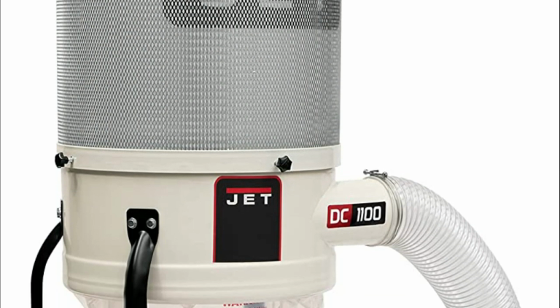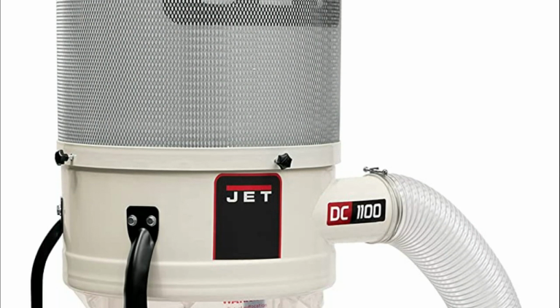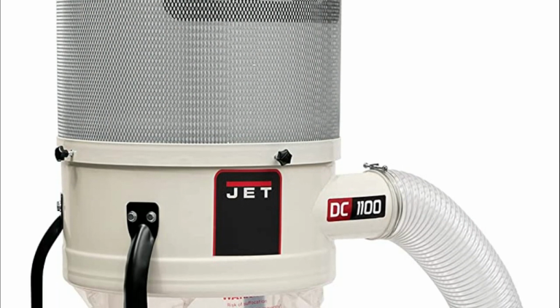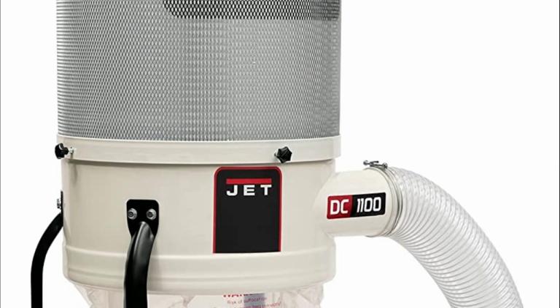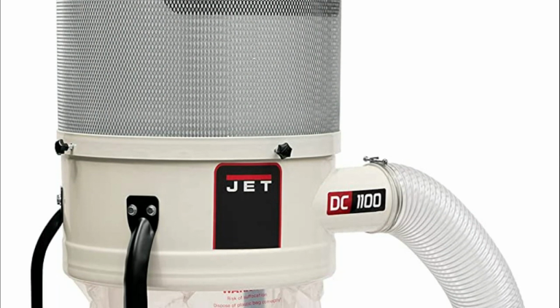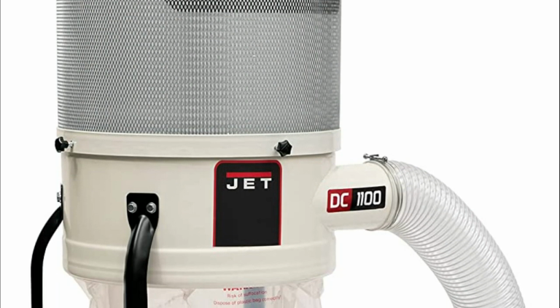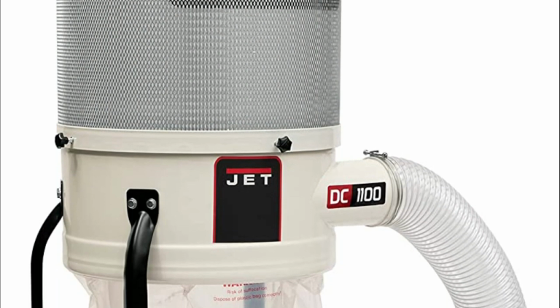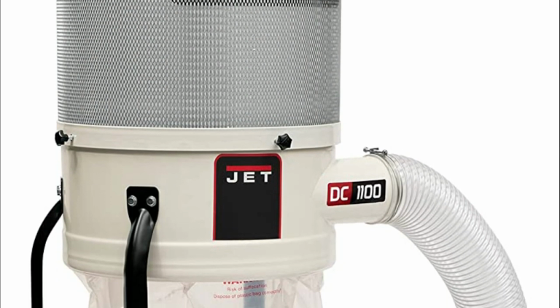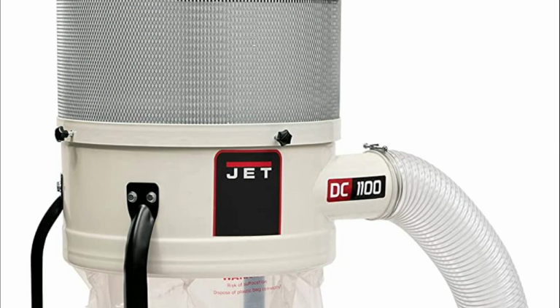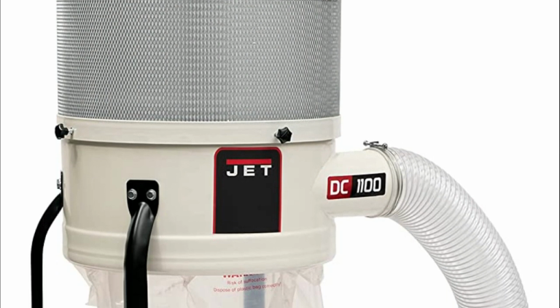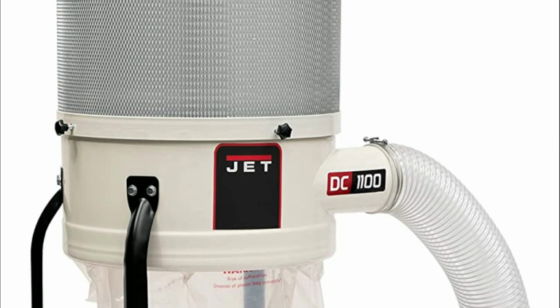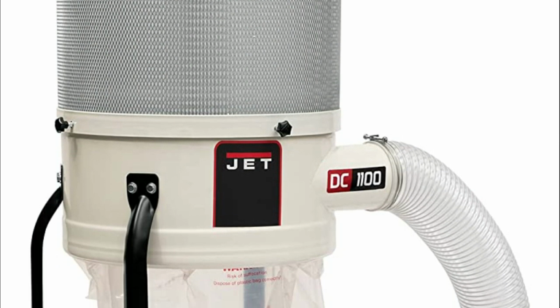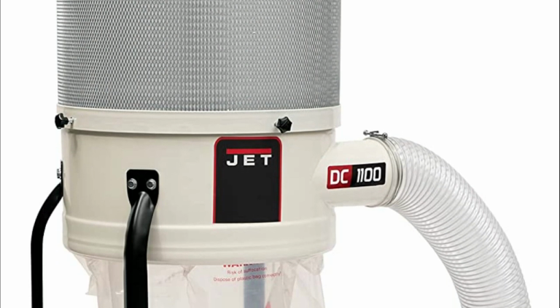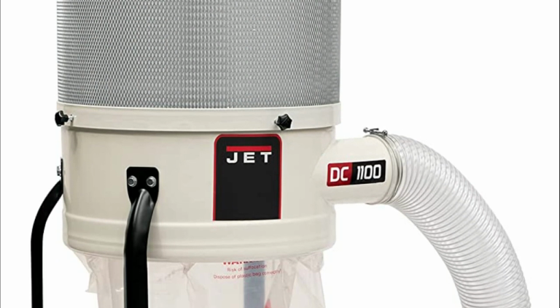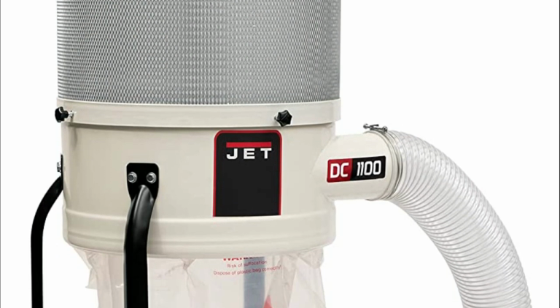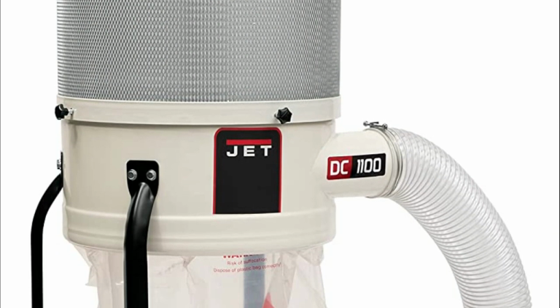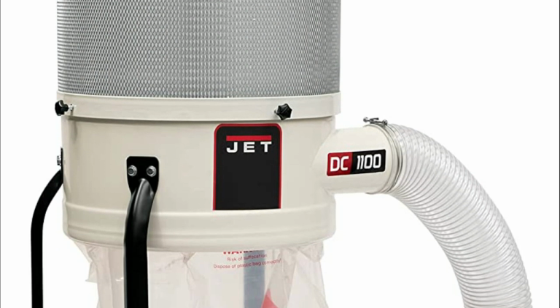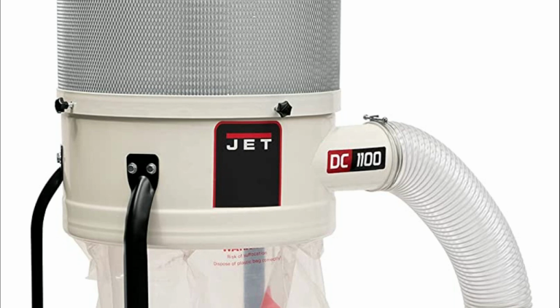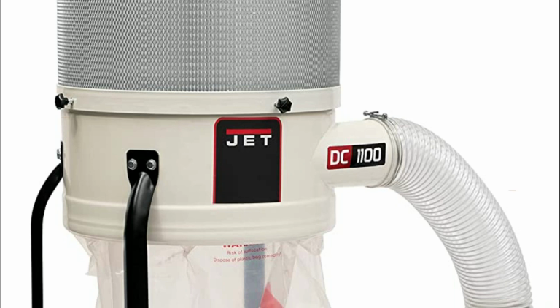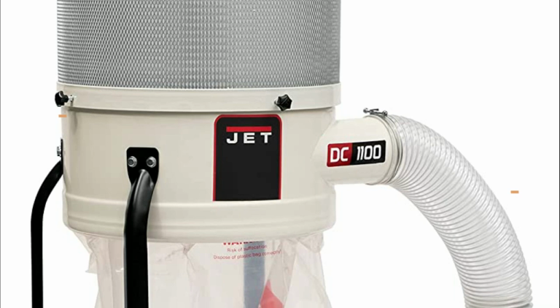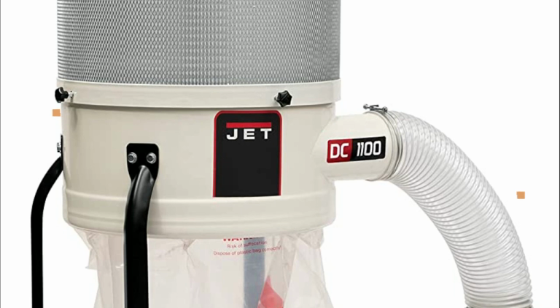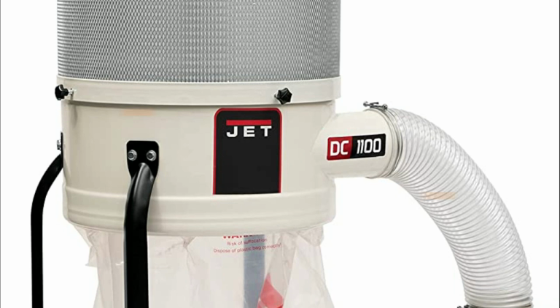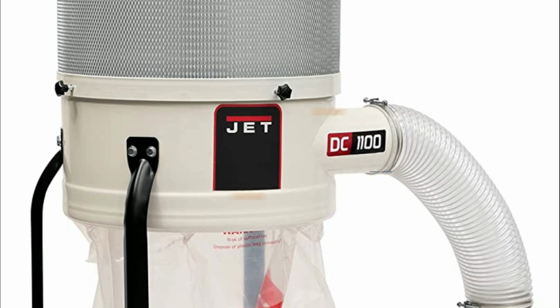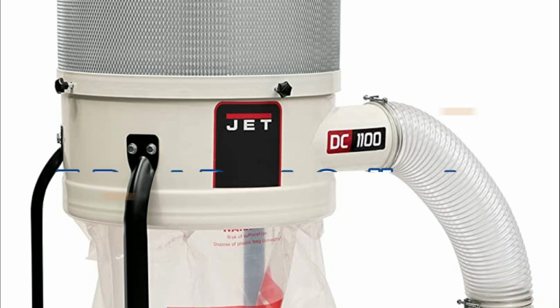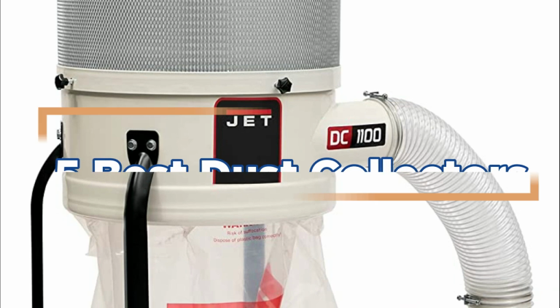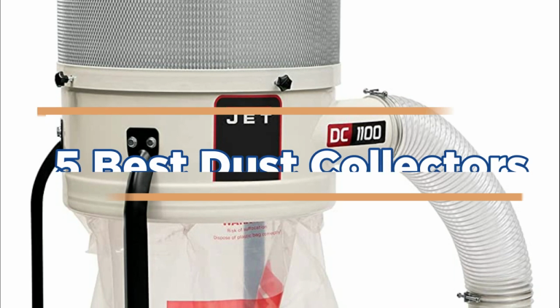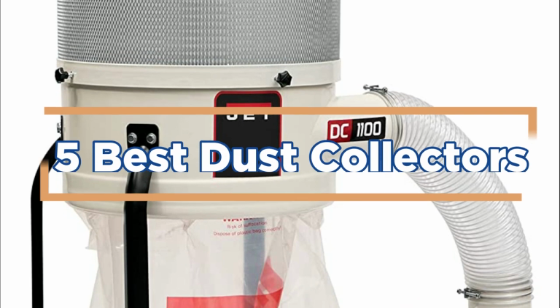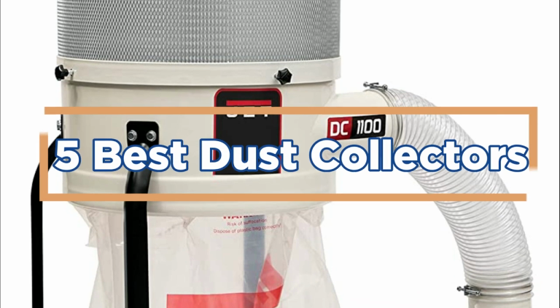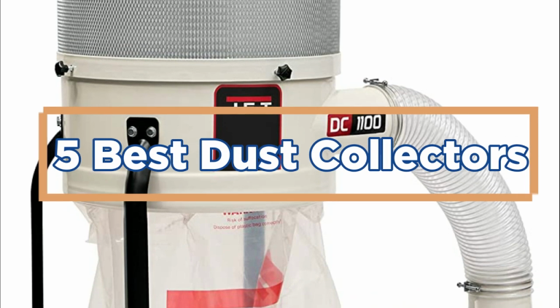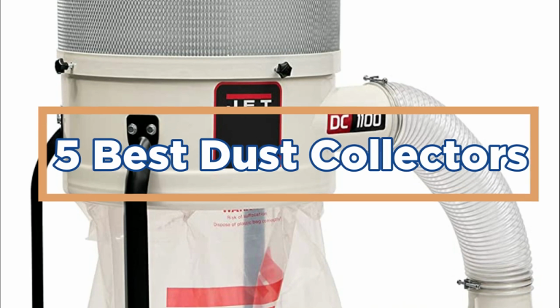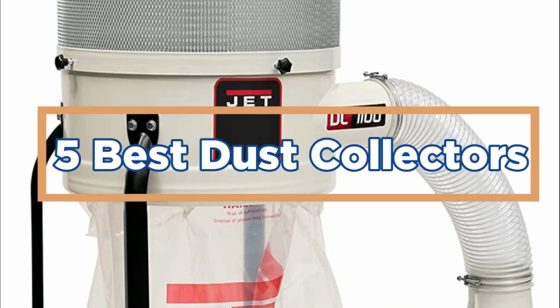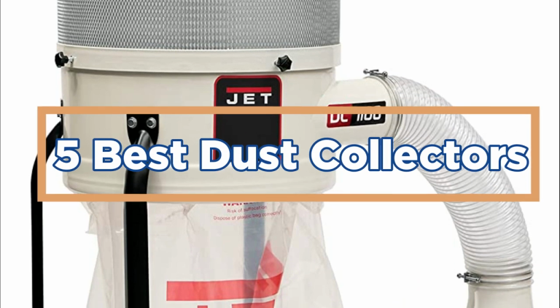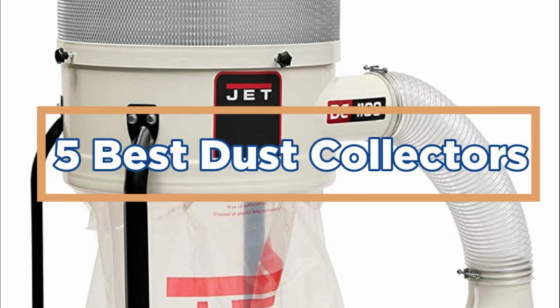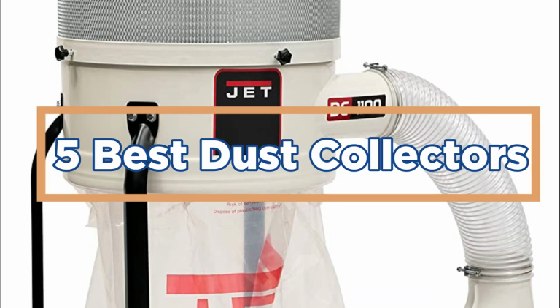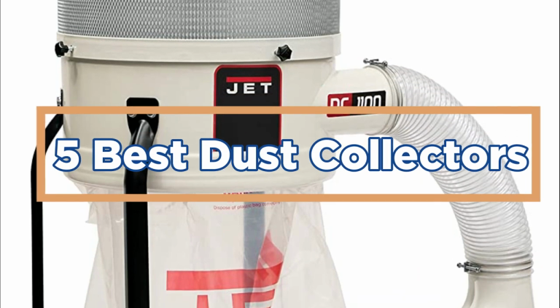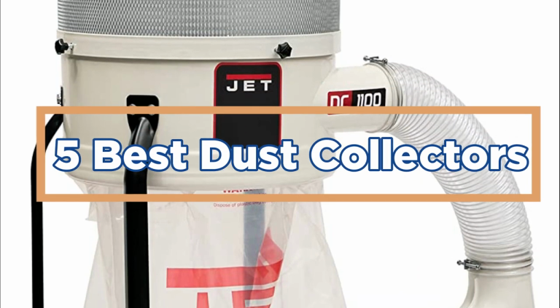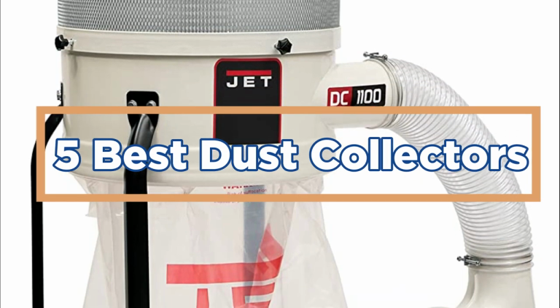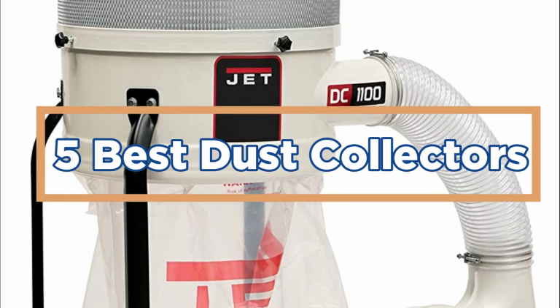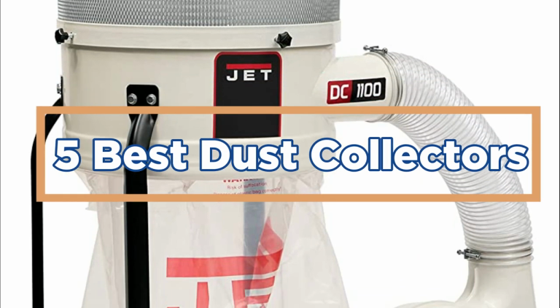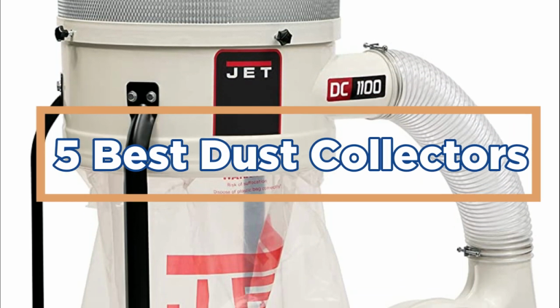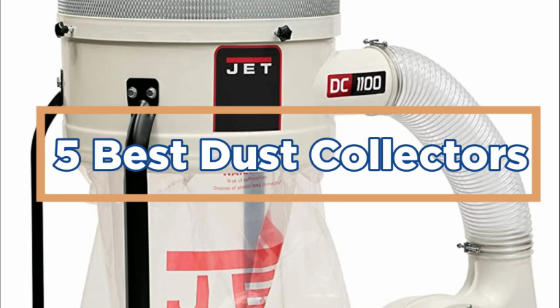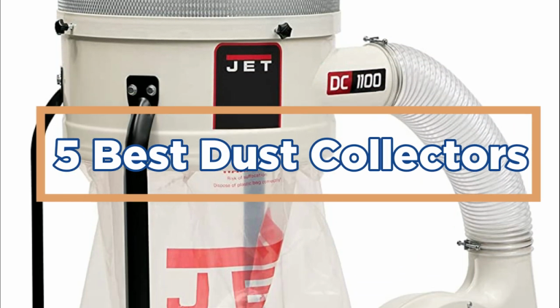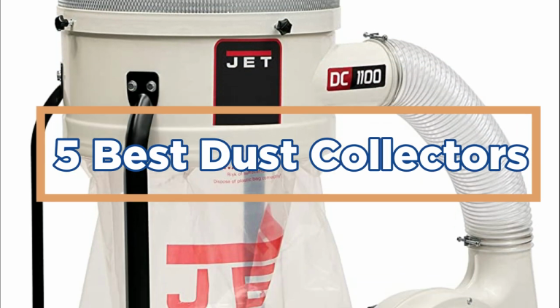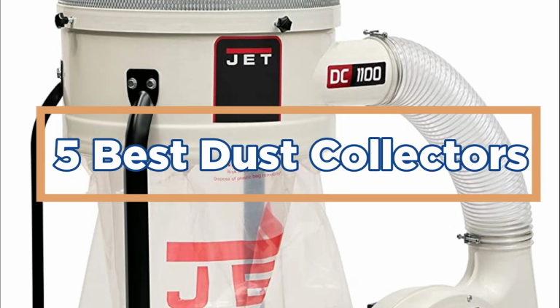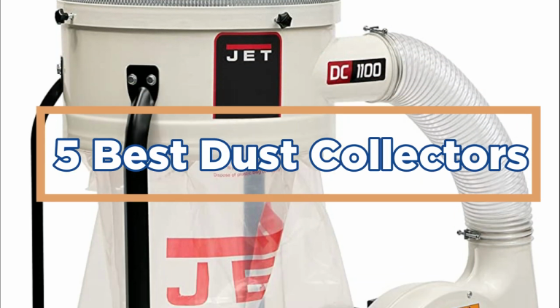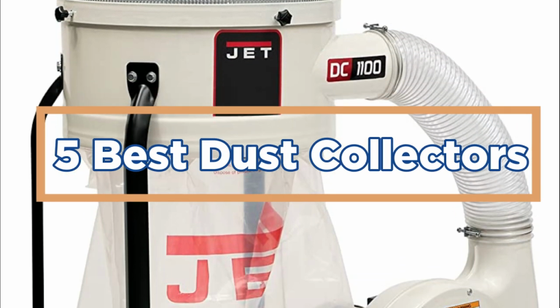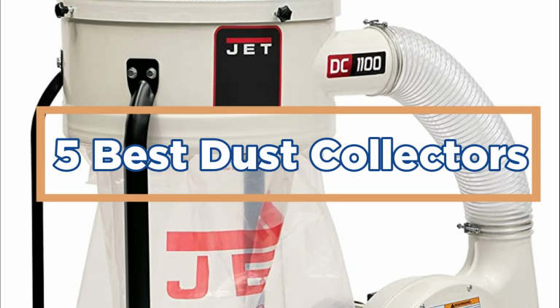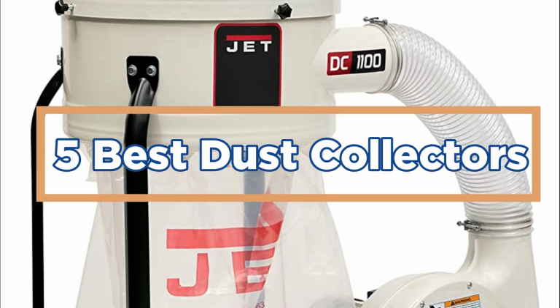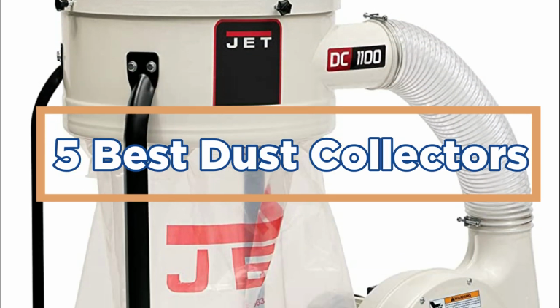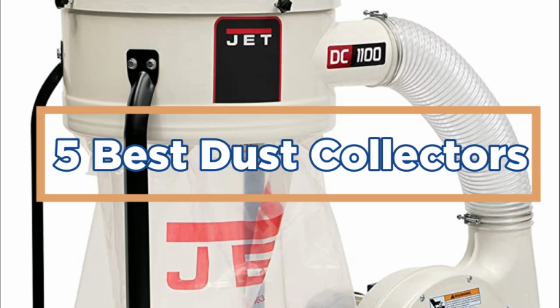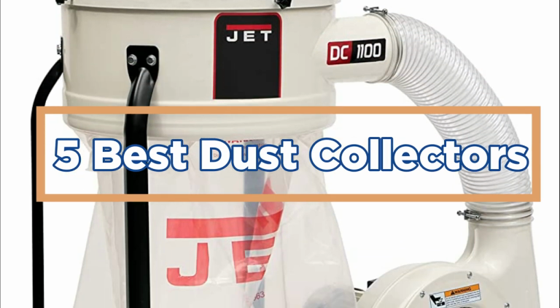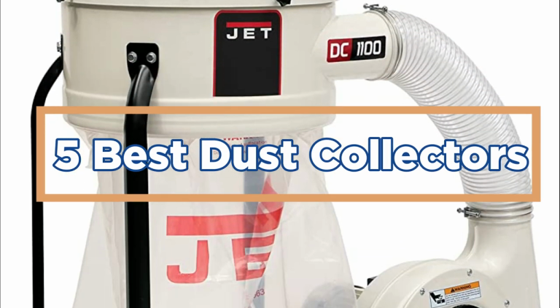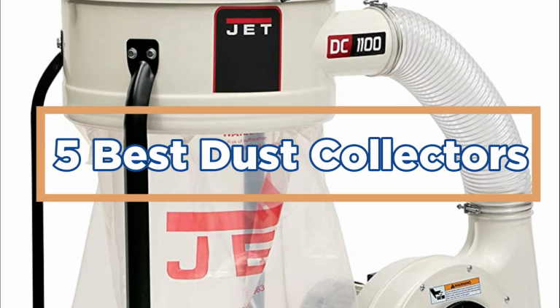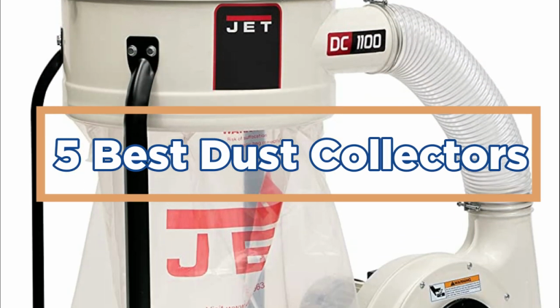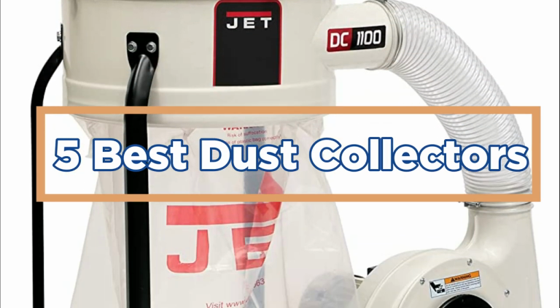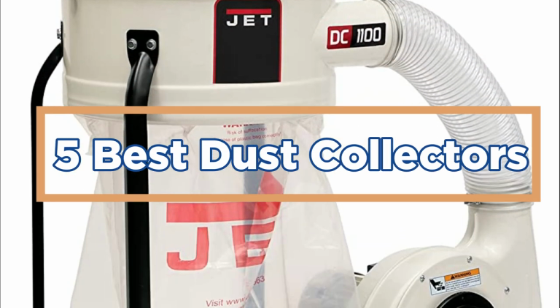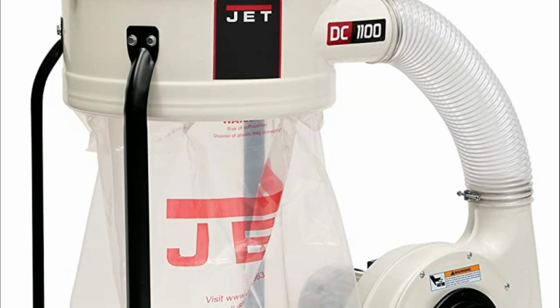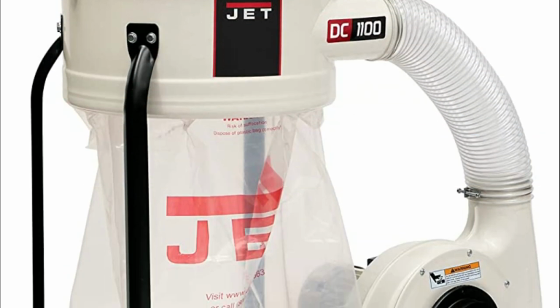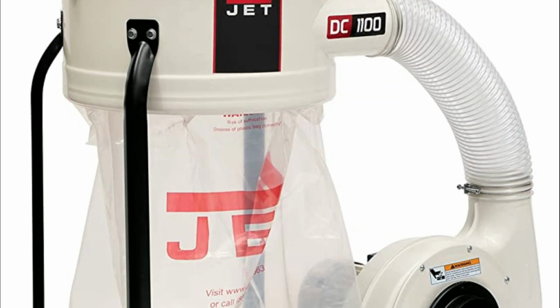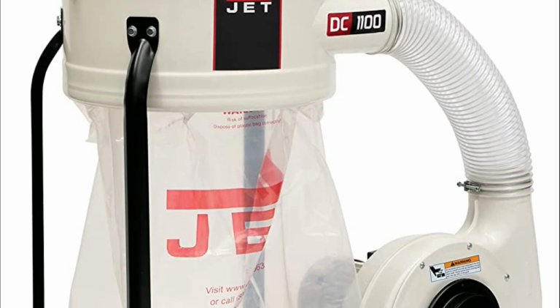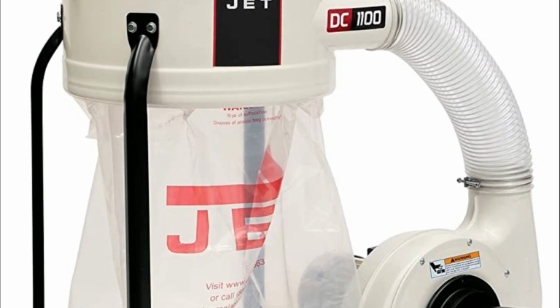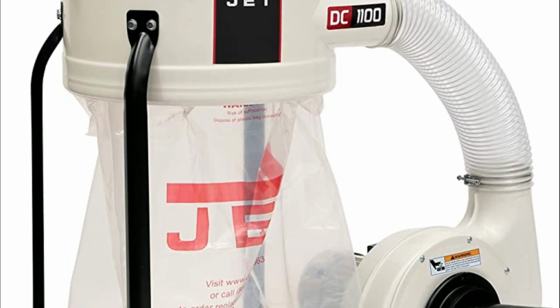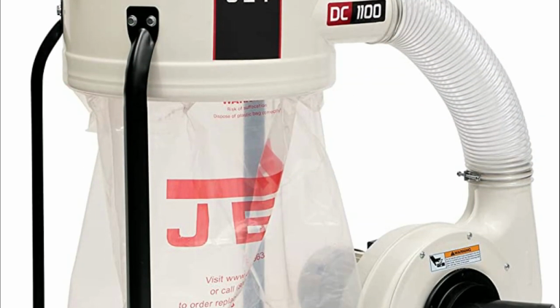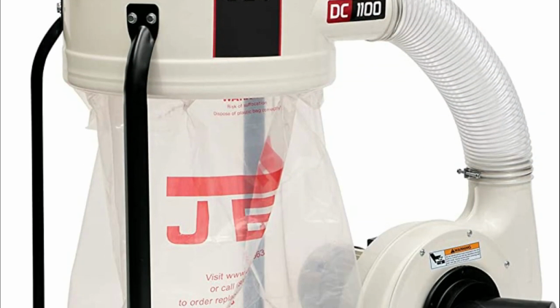In today's video, we will show you the top 5 best dust collectors. So, let's get started.